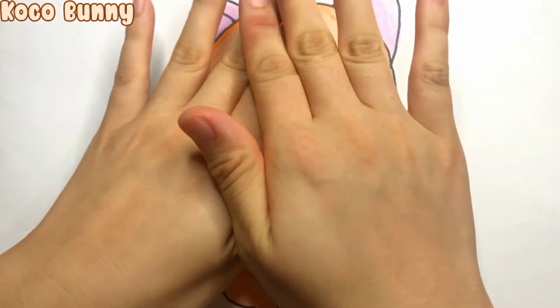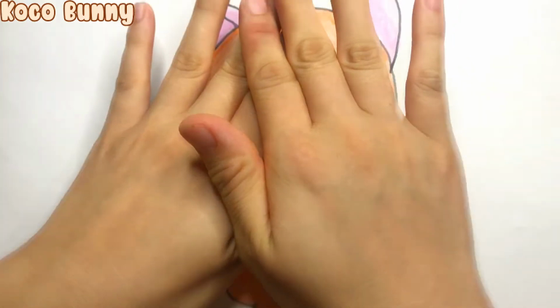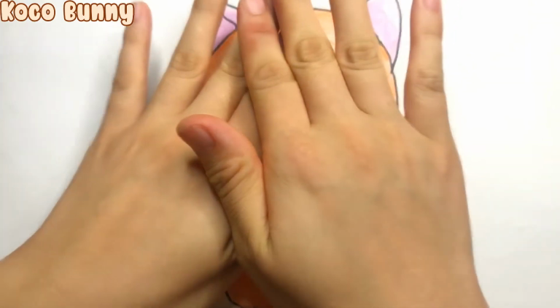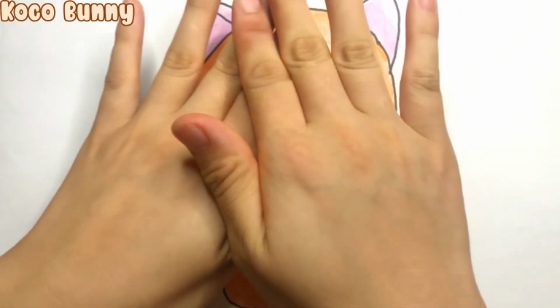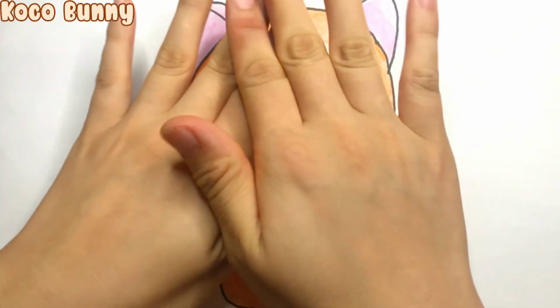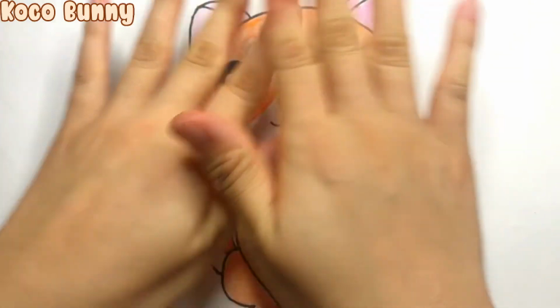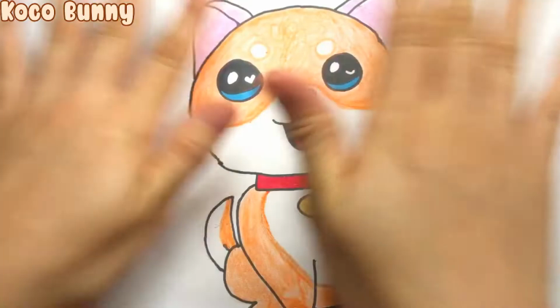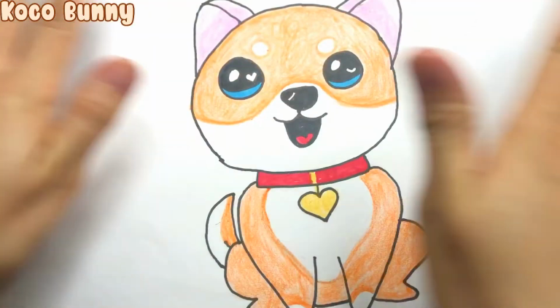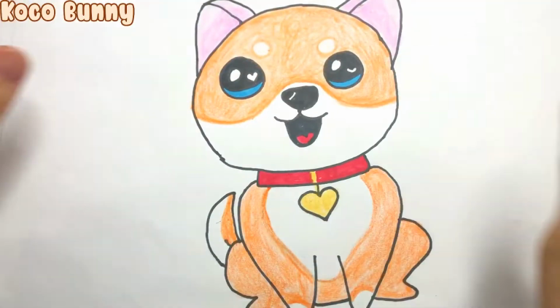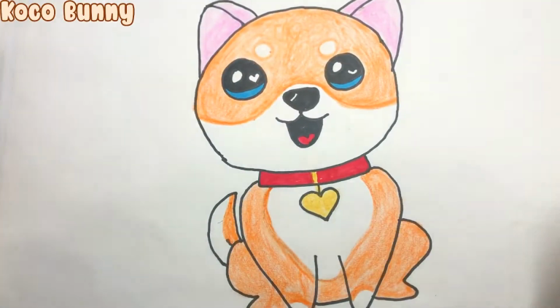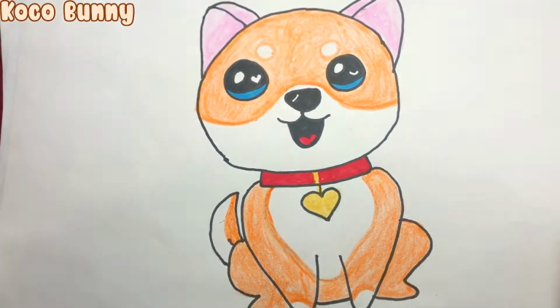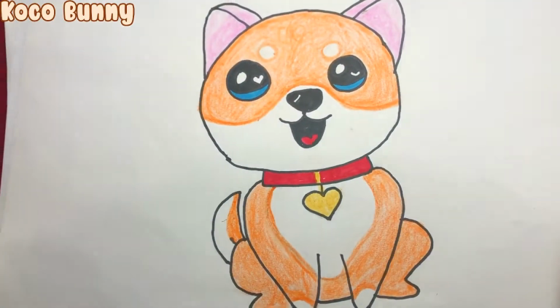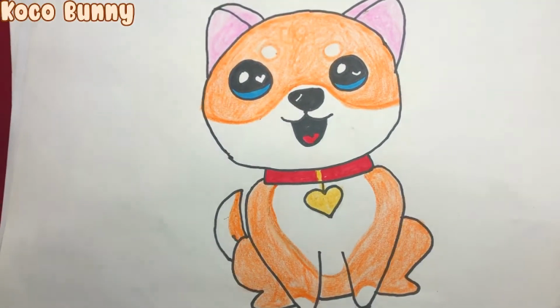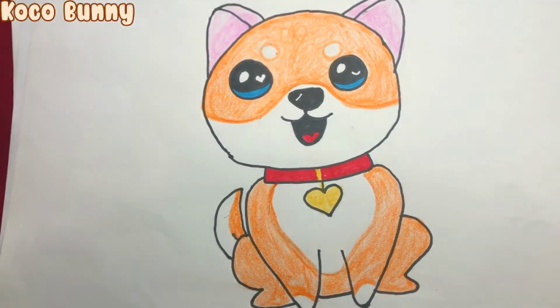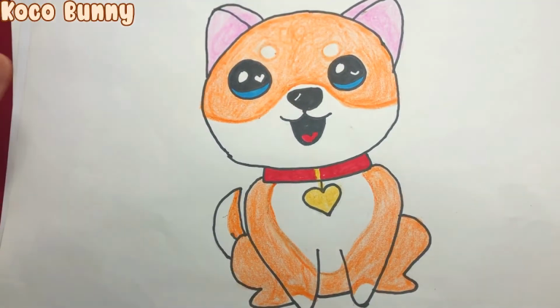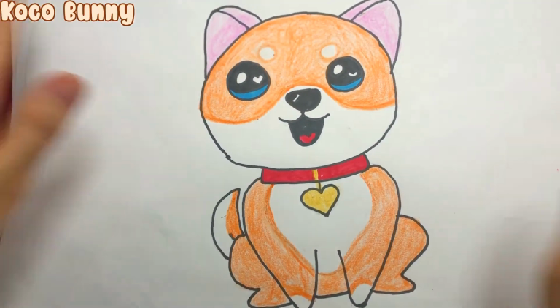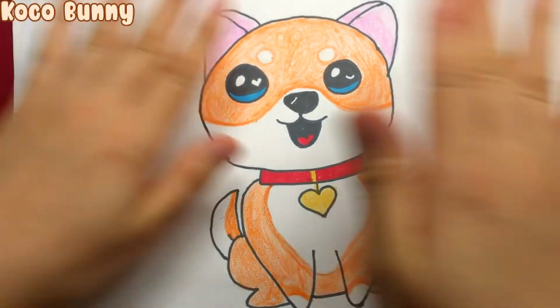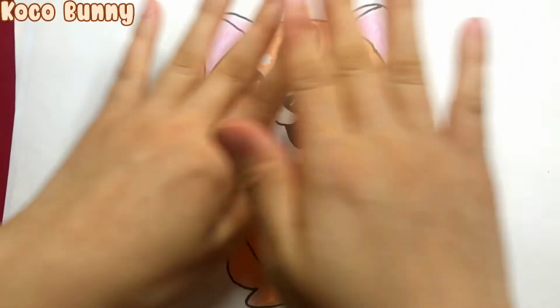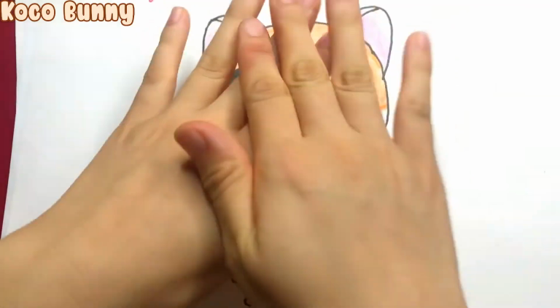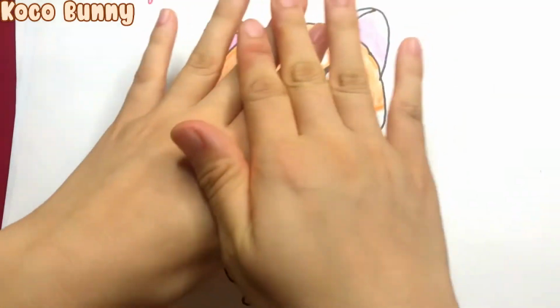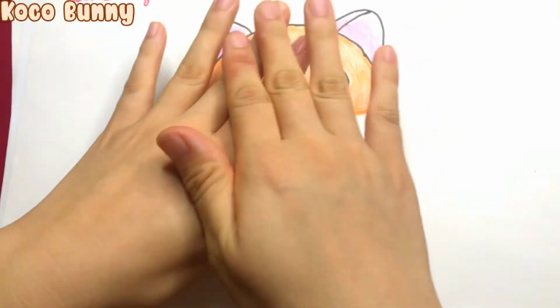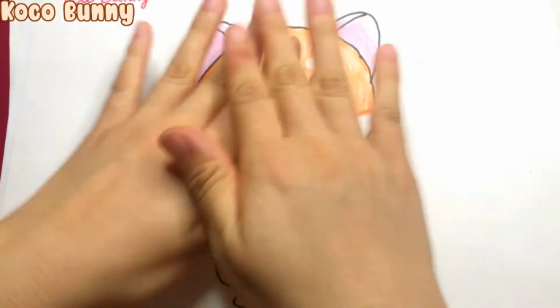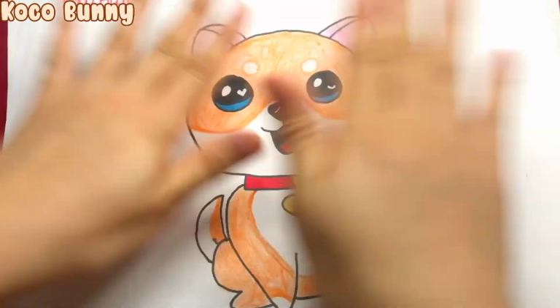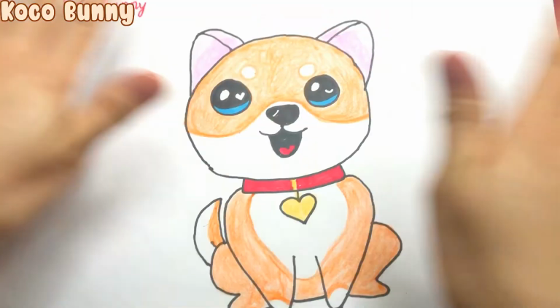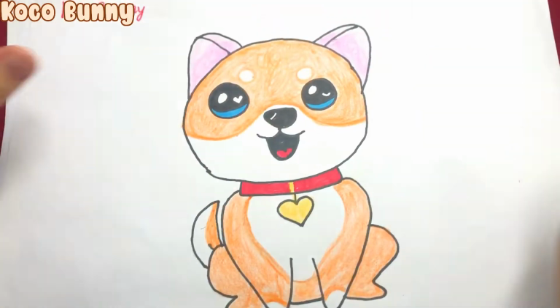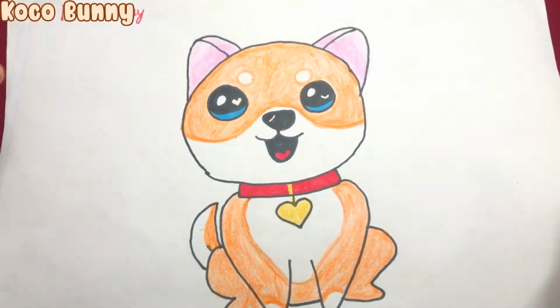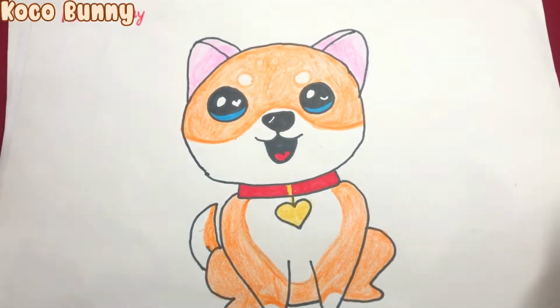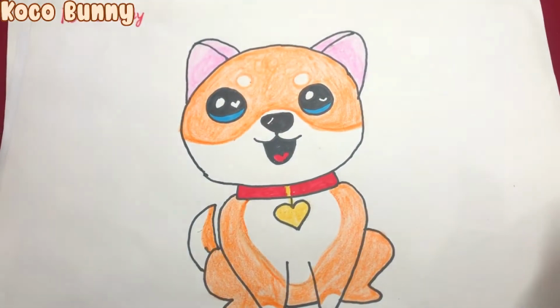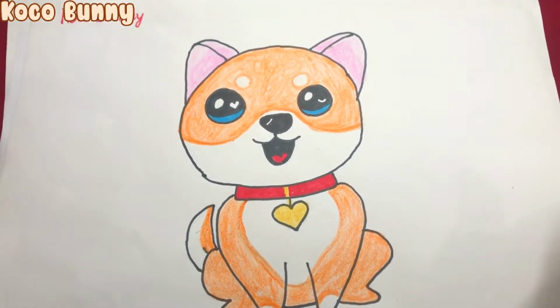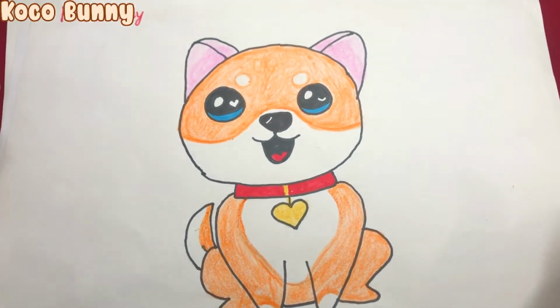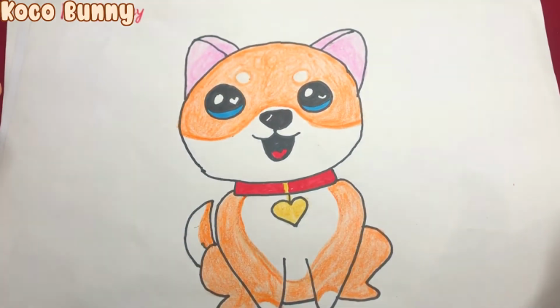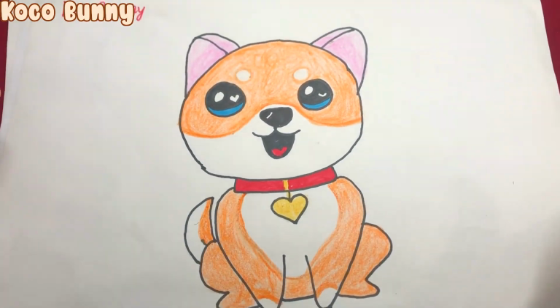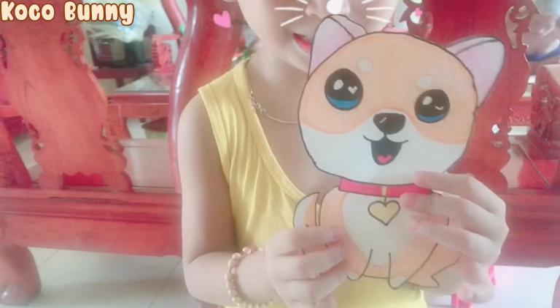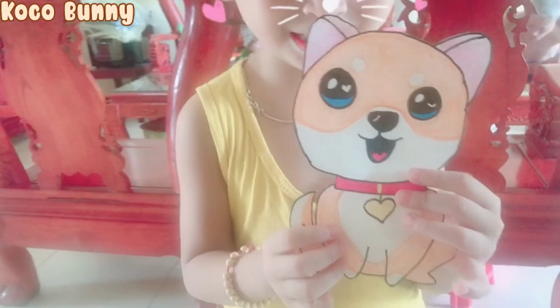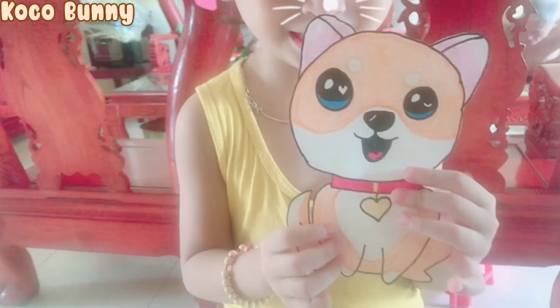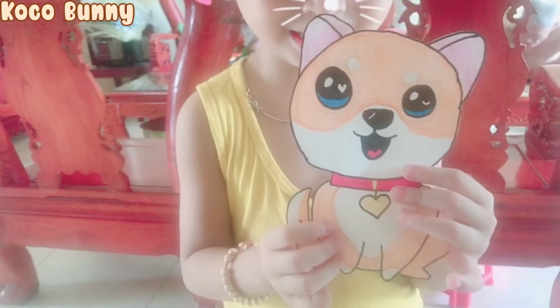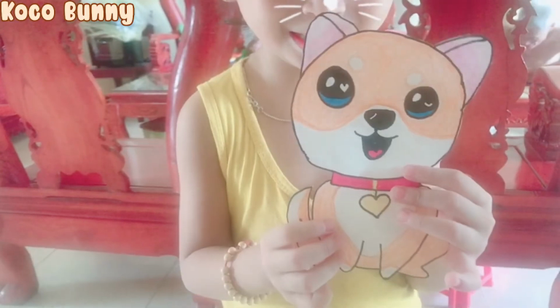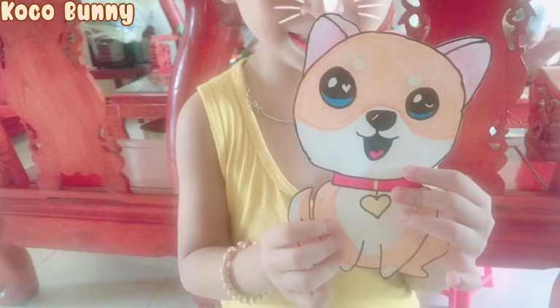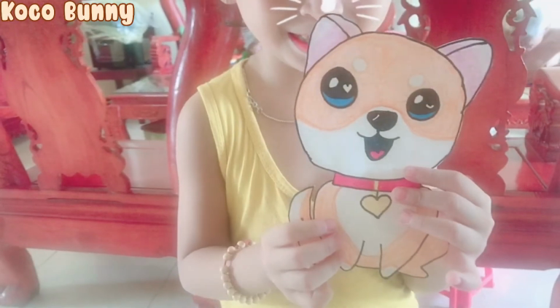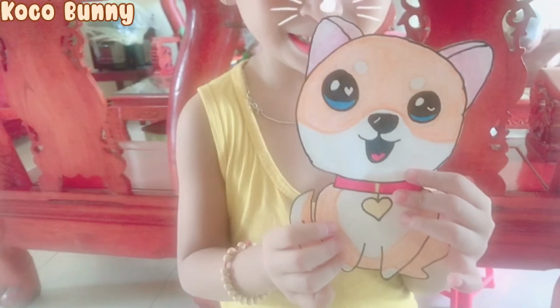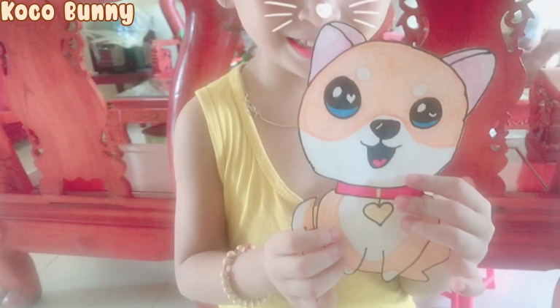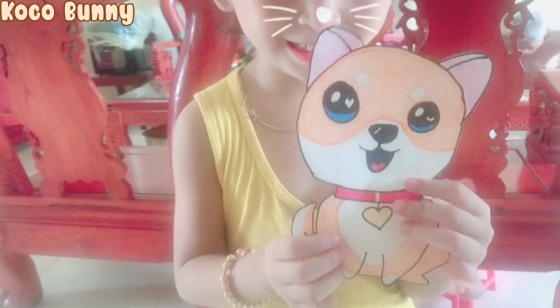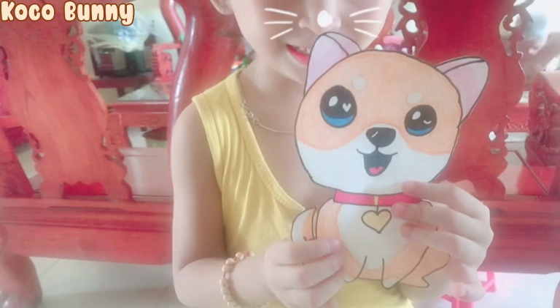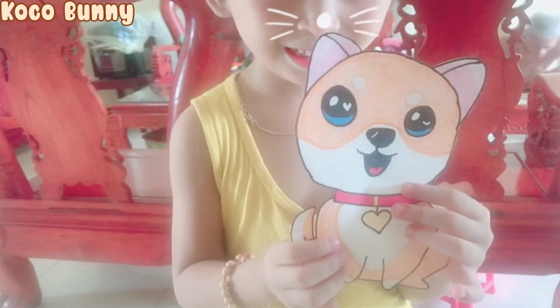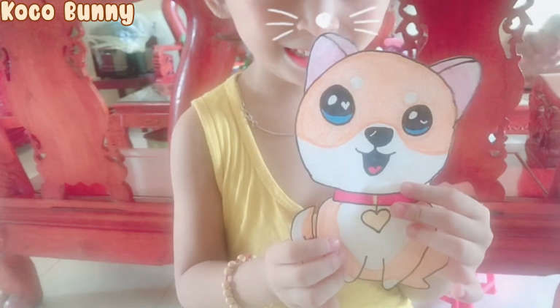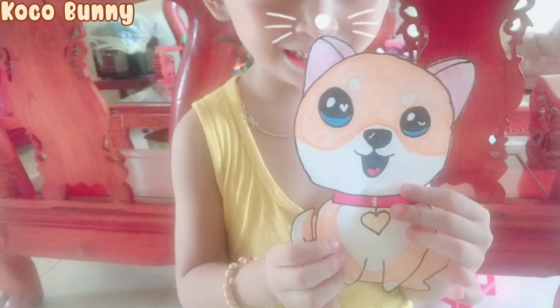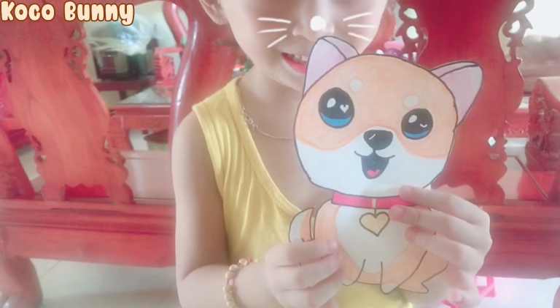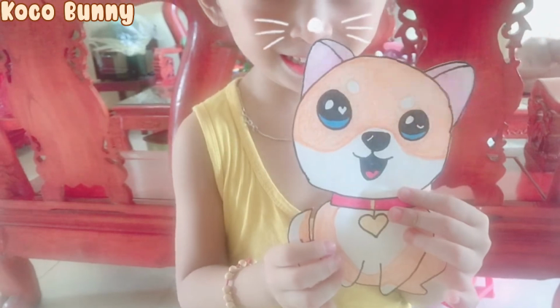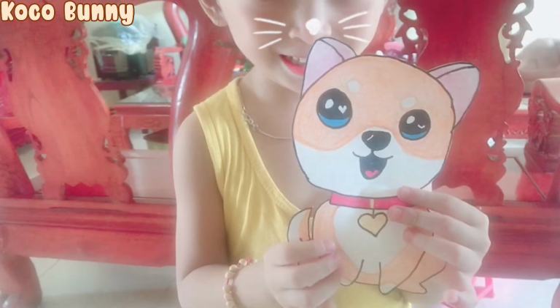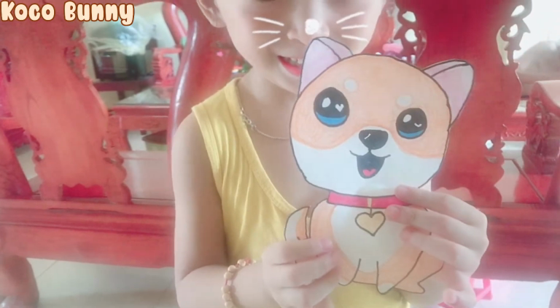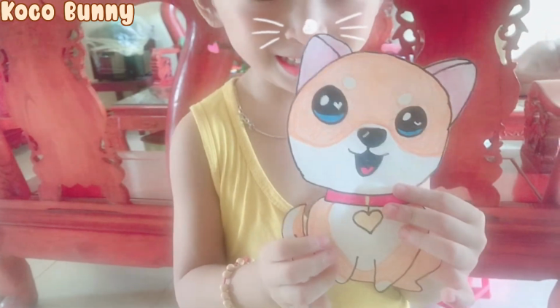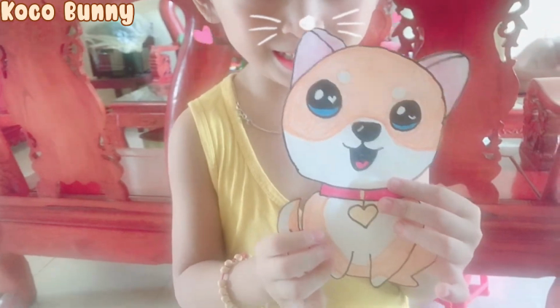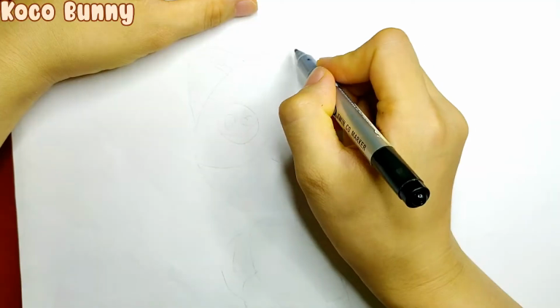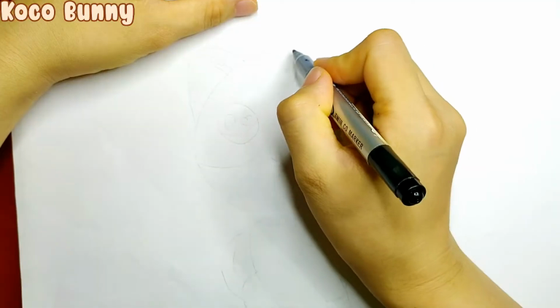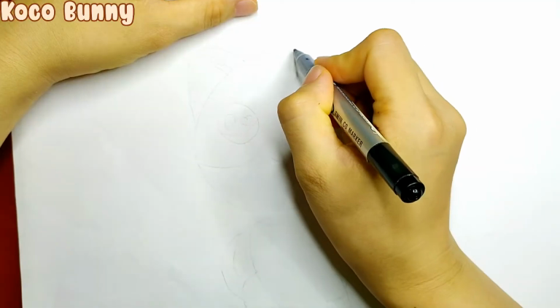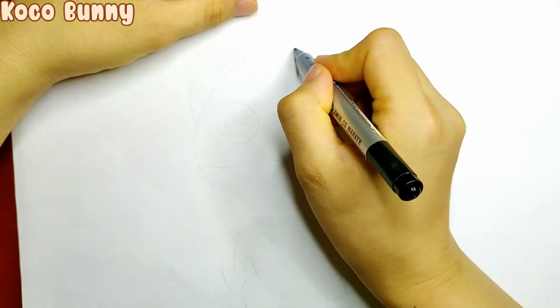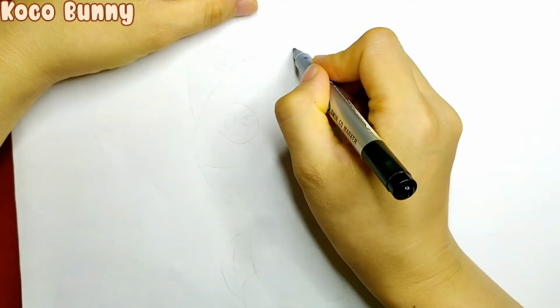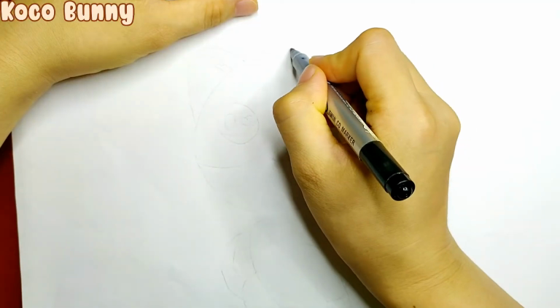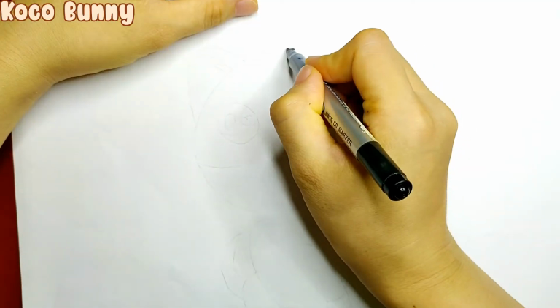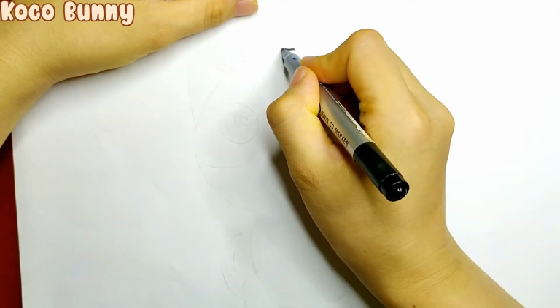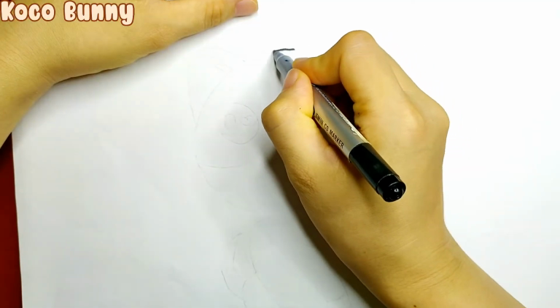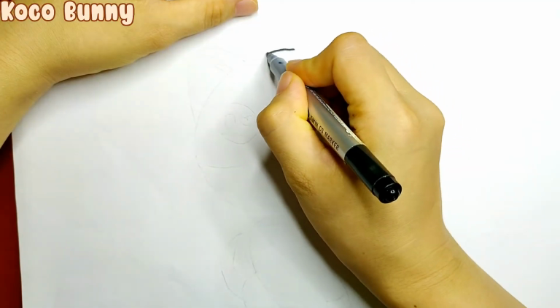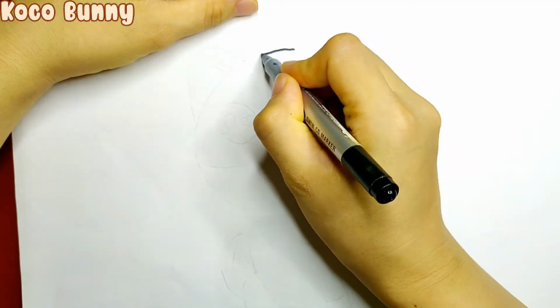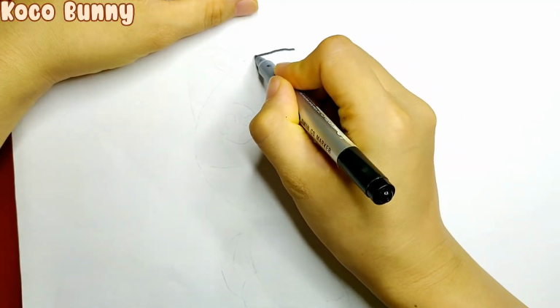Hi guys, today I'm going to show you guys the easiest way to draw Shiba. All right, let's get started.